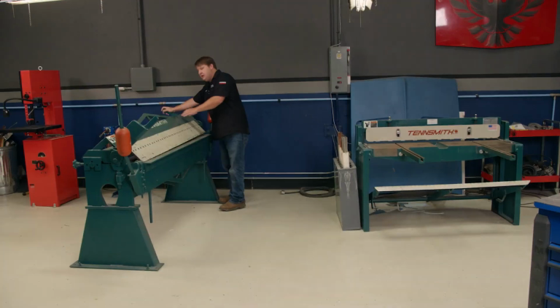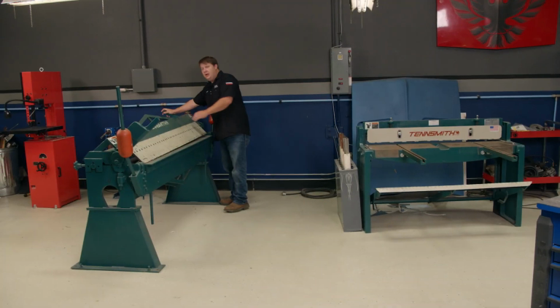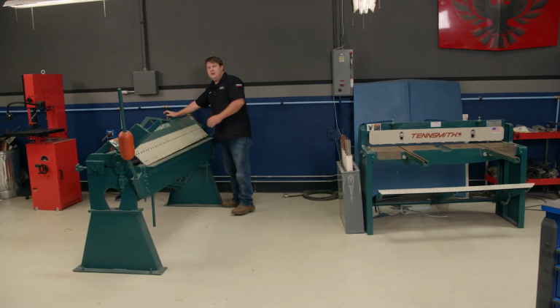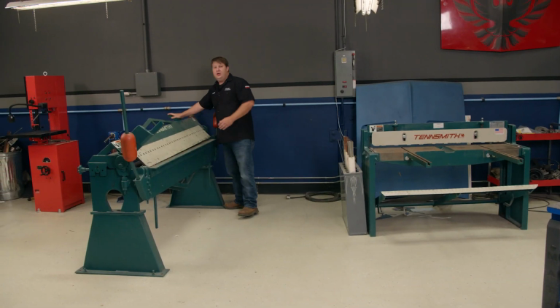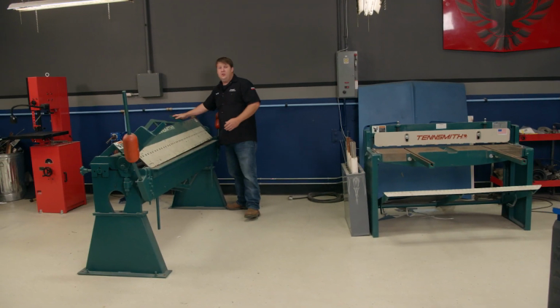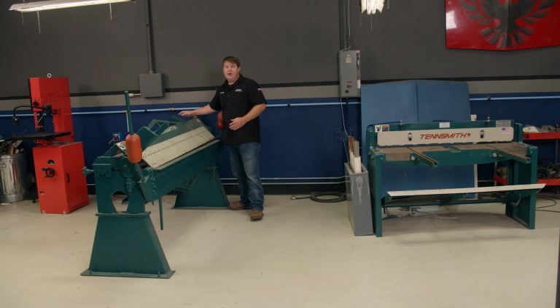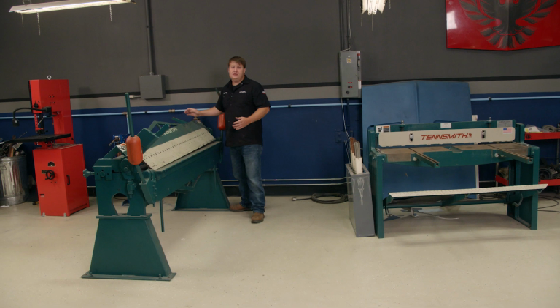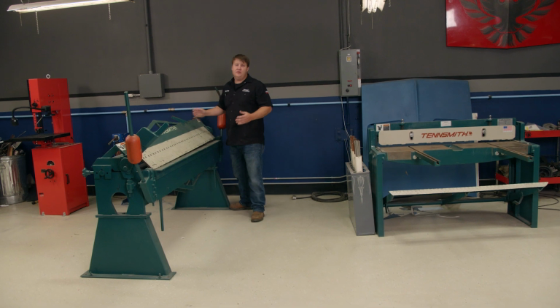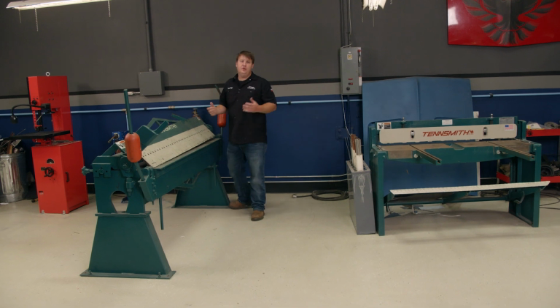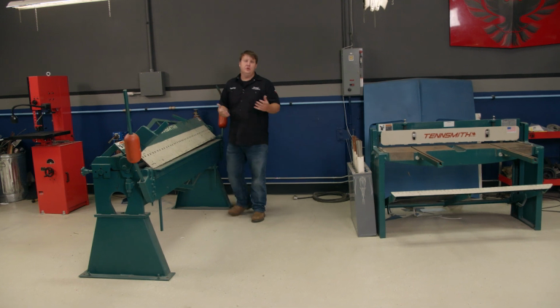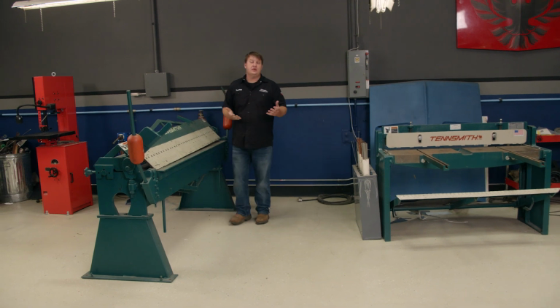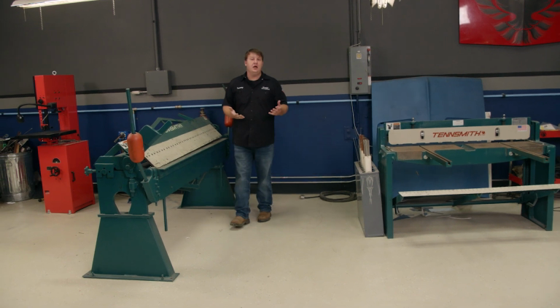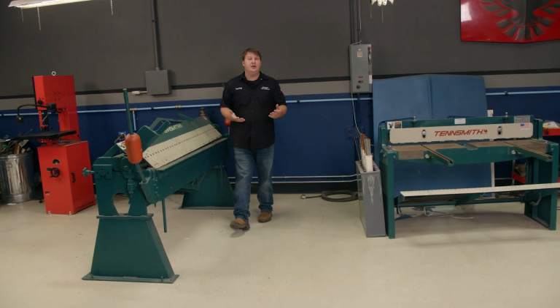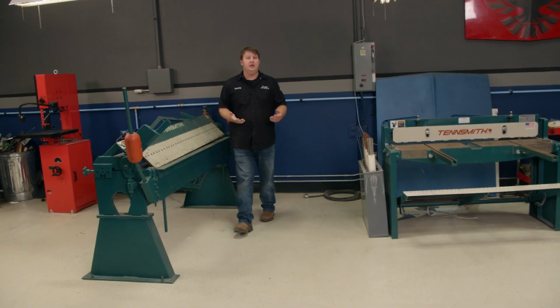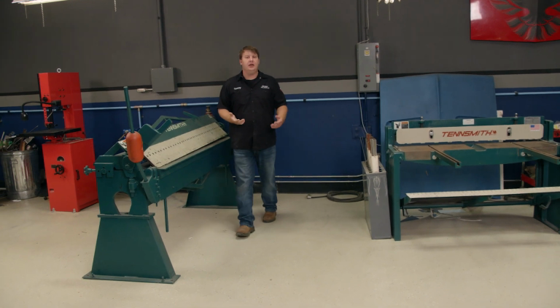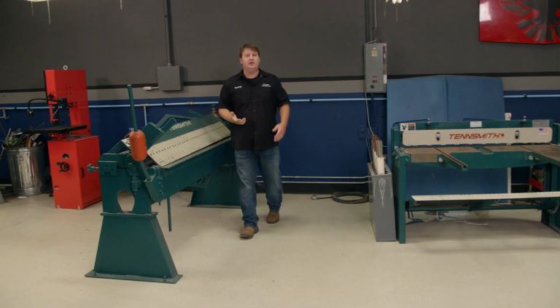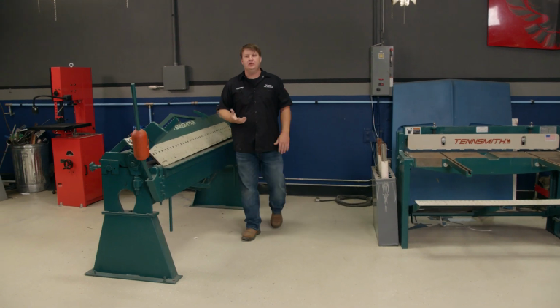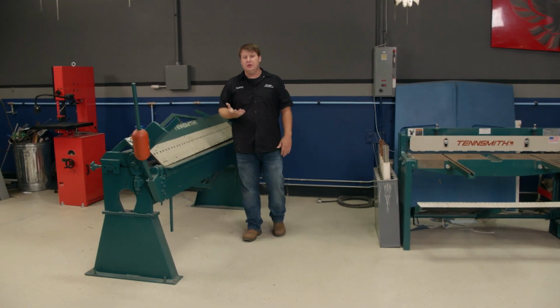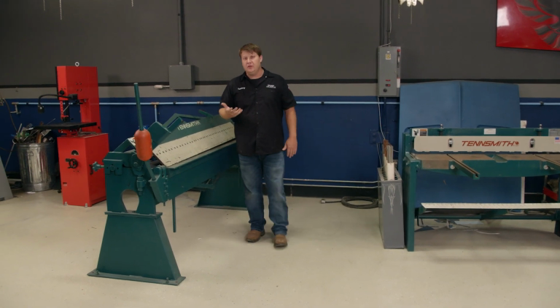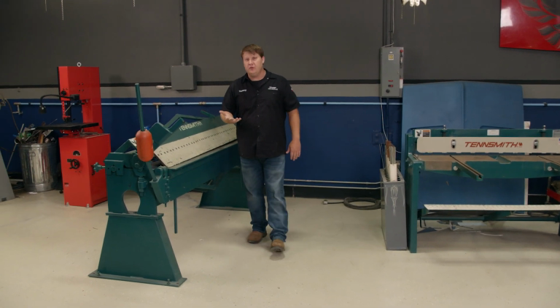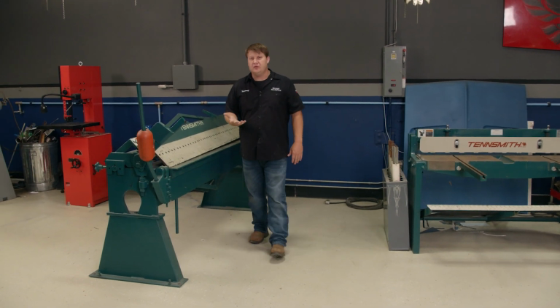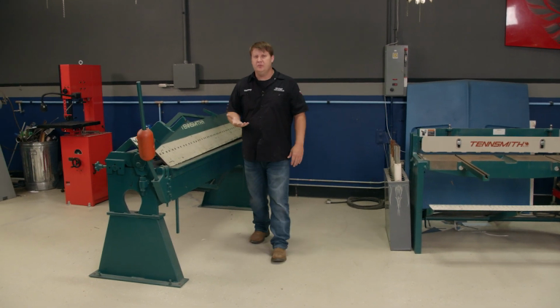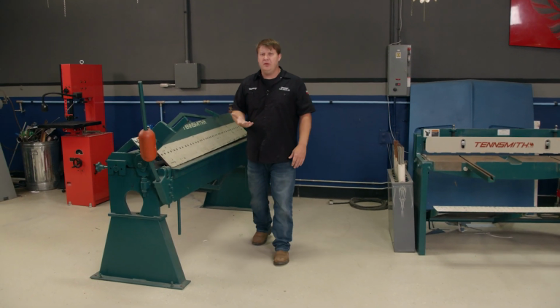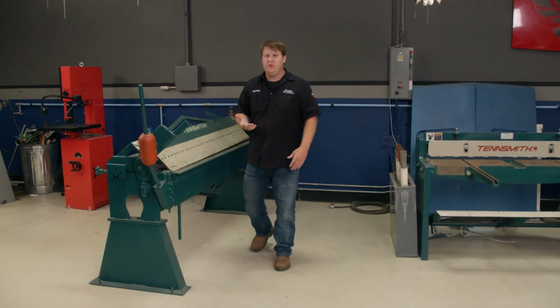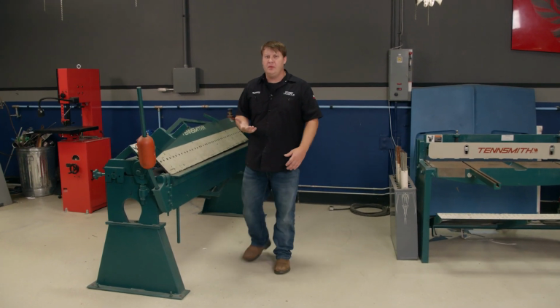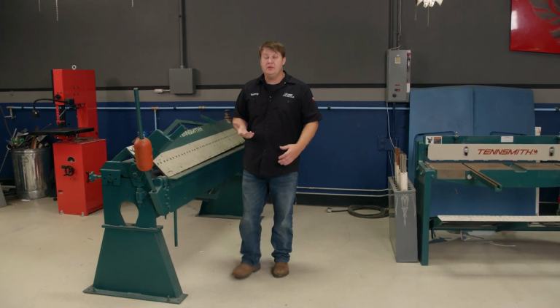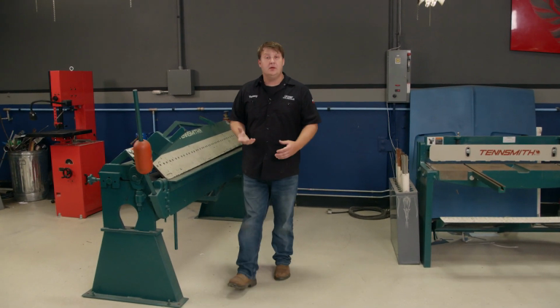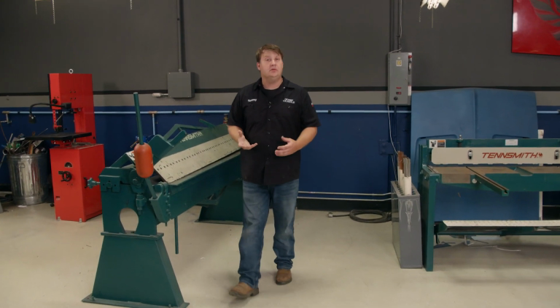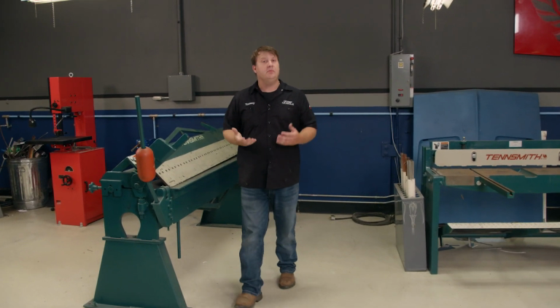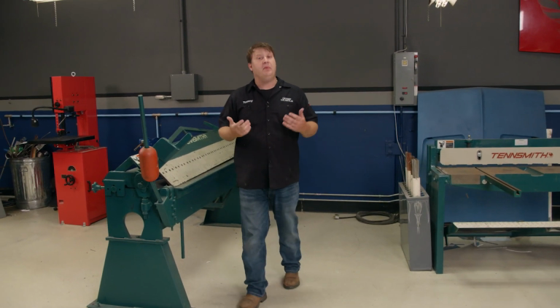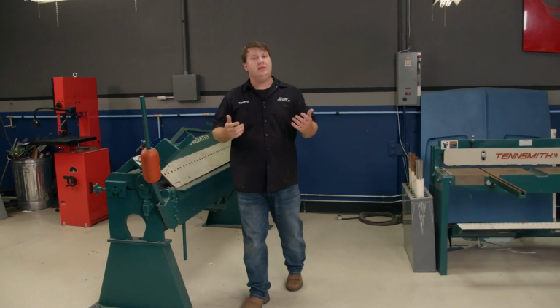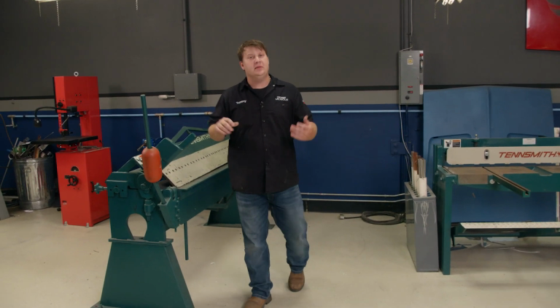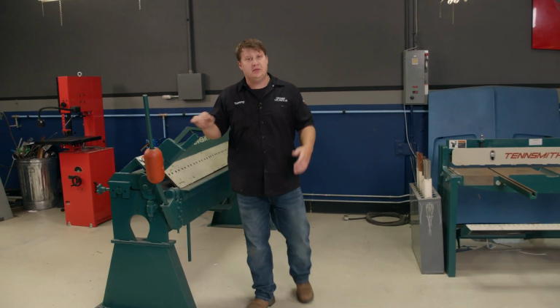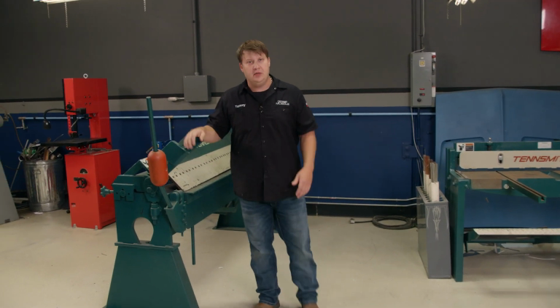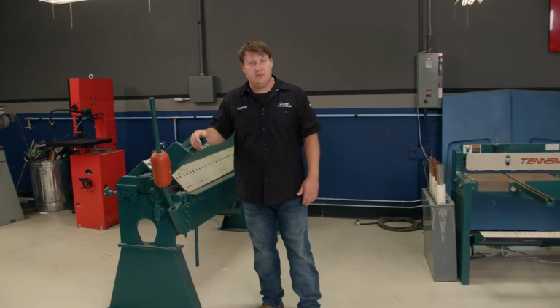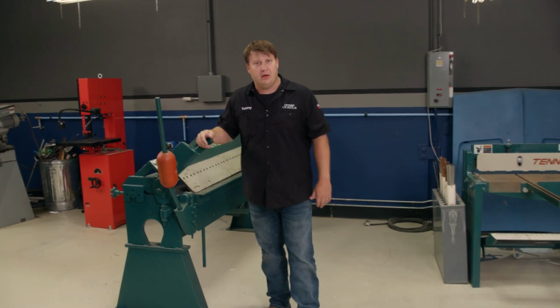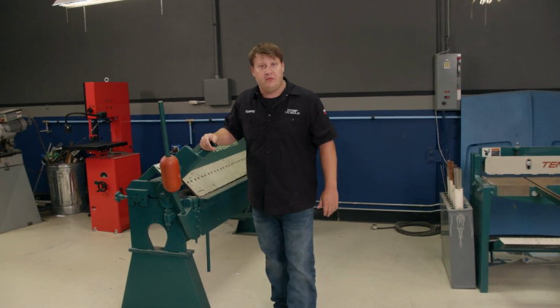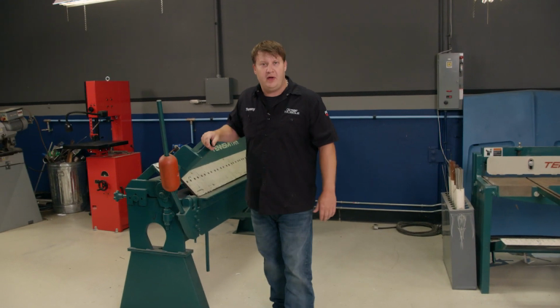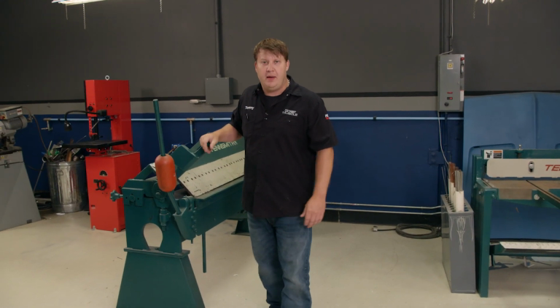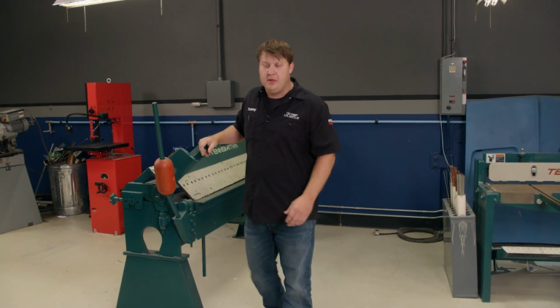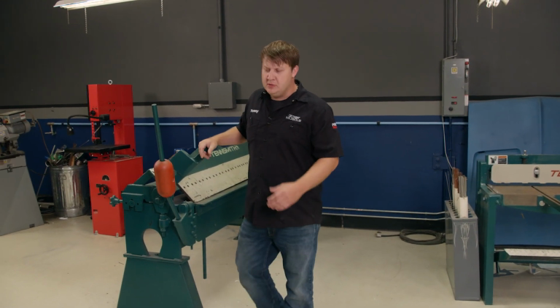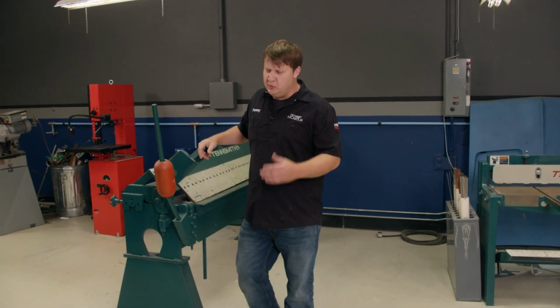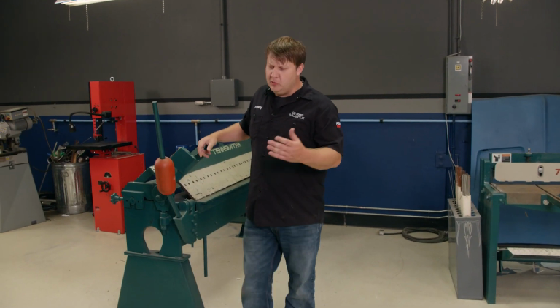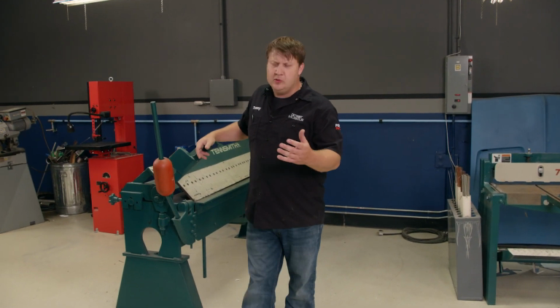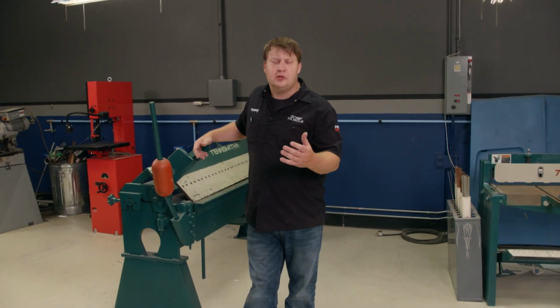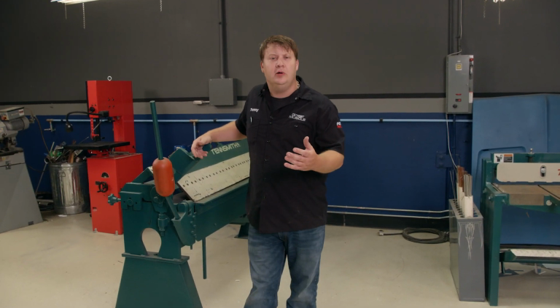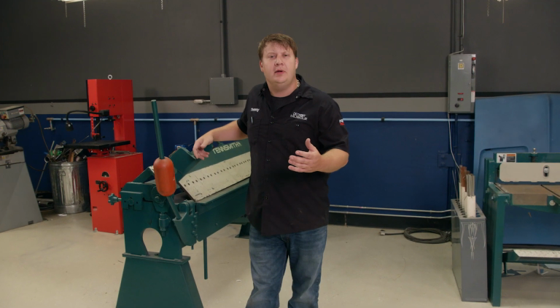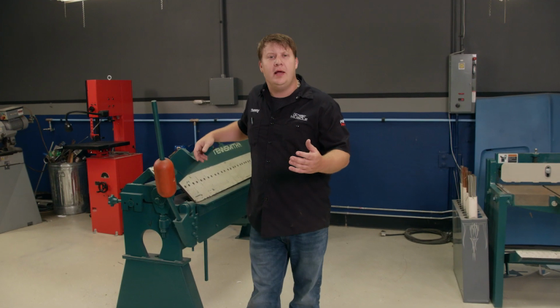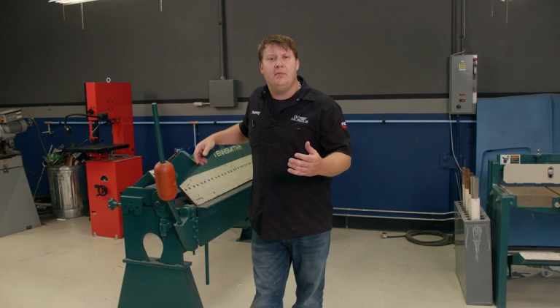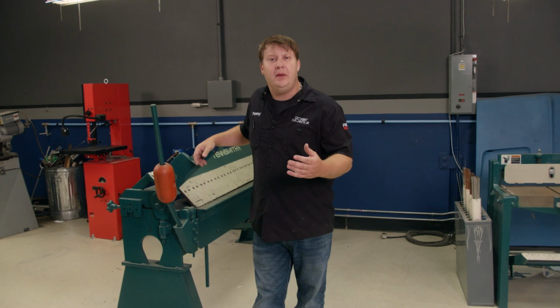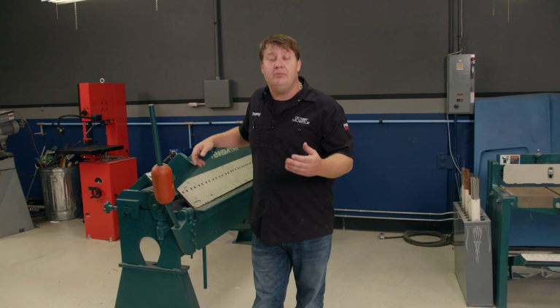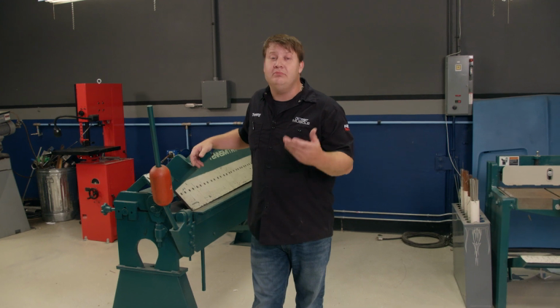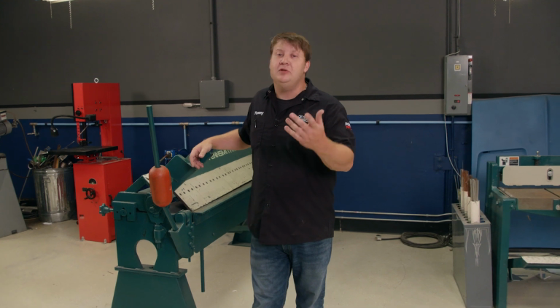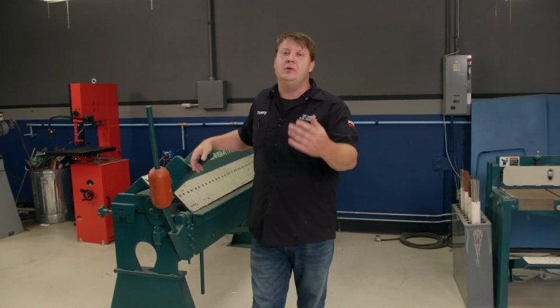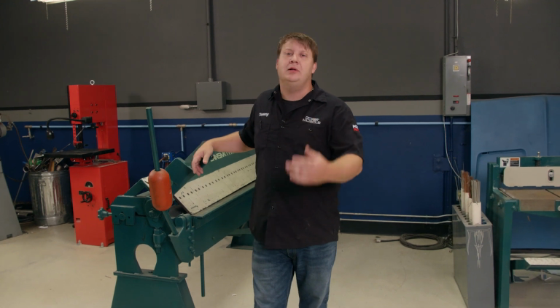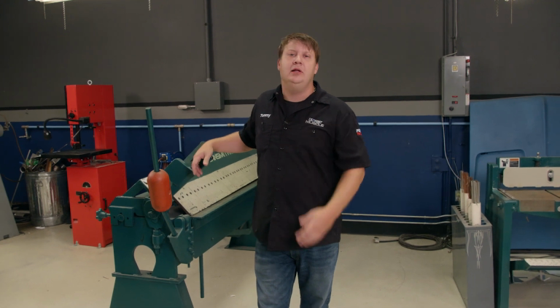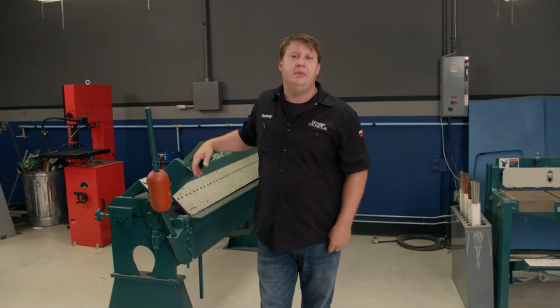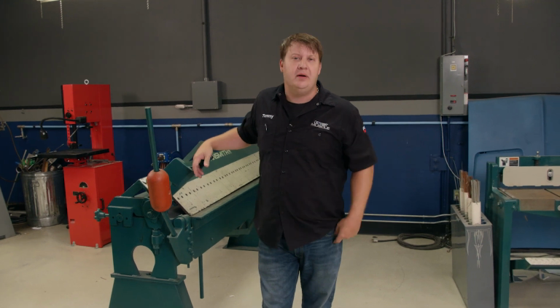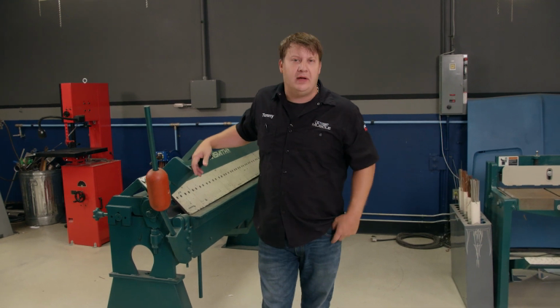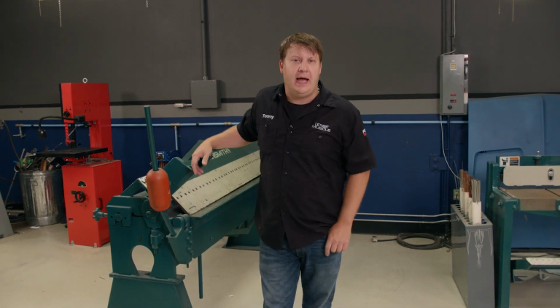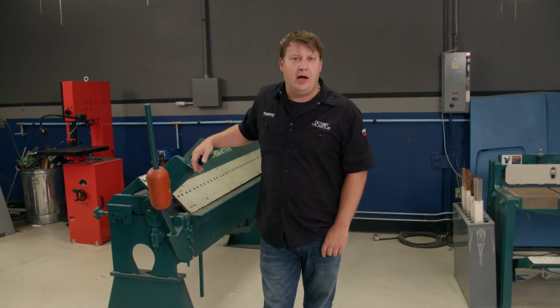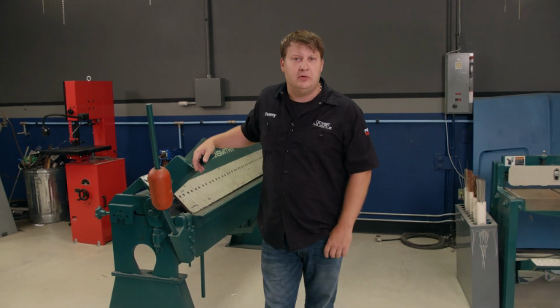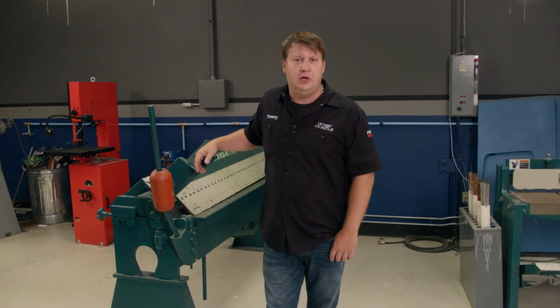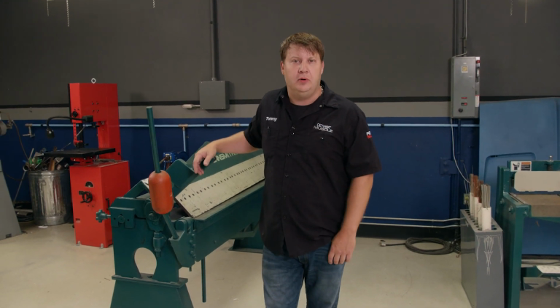Hey, y'all. We had some viewers contact us looking for some information on some basic sheet metal fab, so we're going to slow down a bit and do a little bit of a how-to.